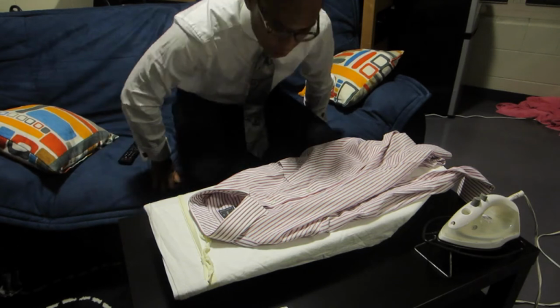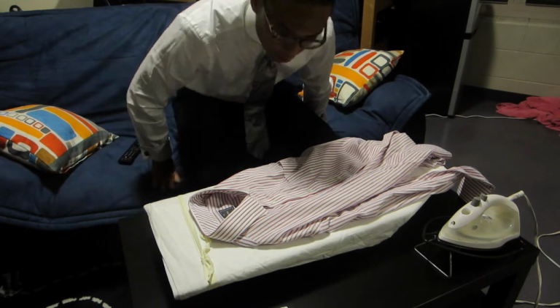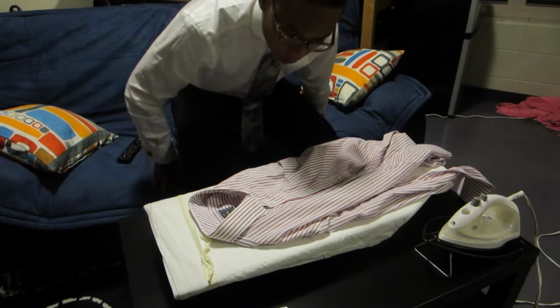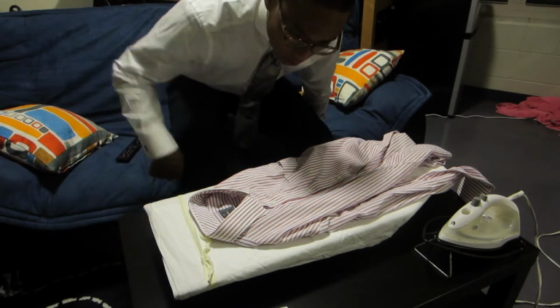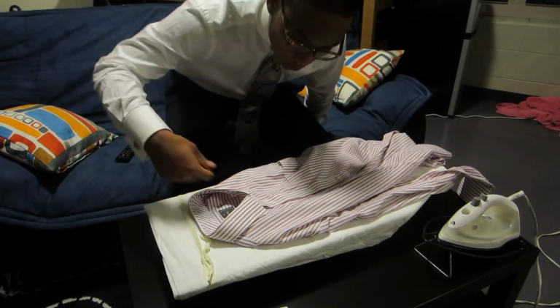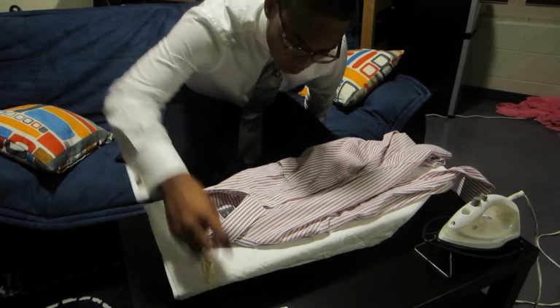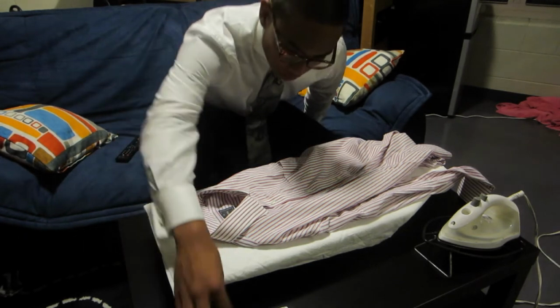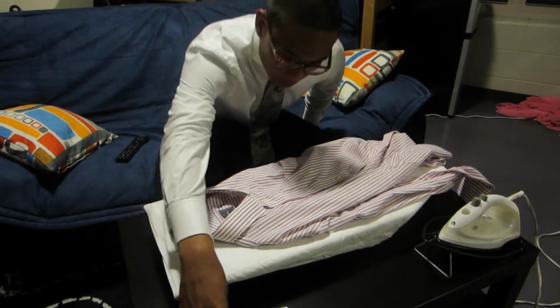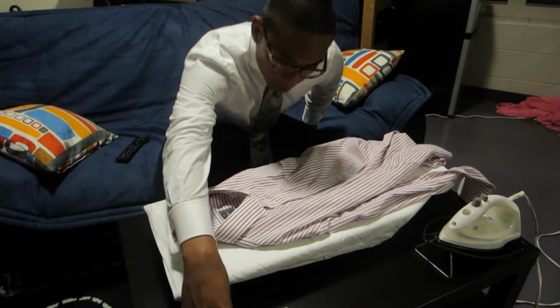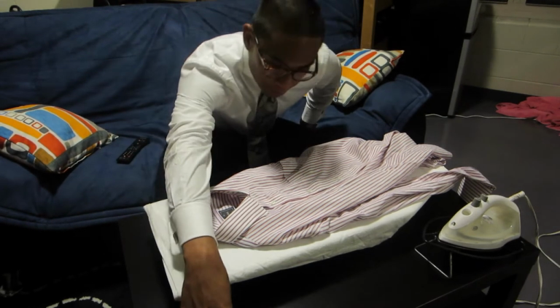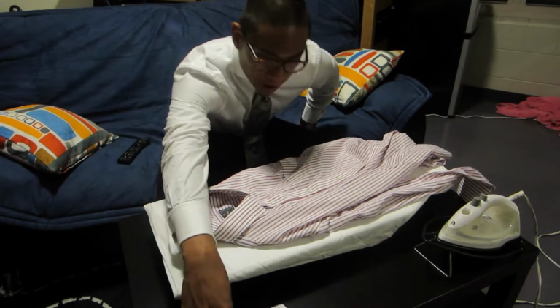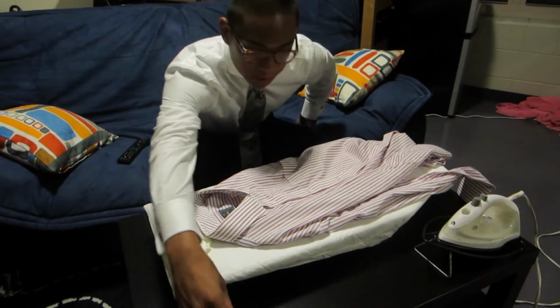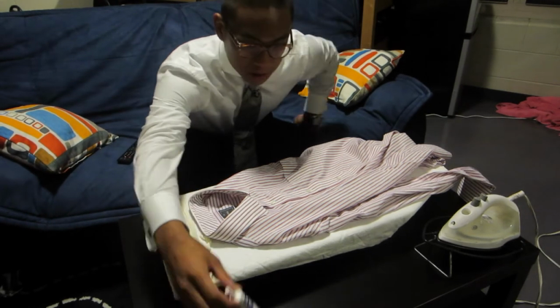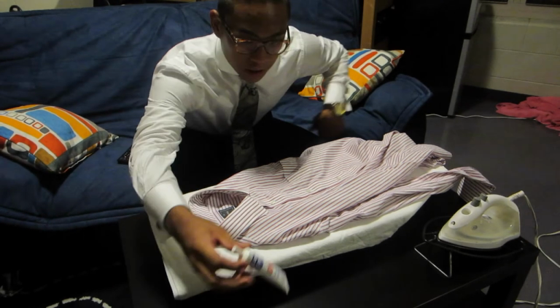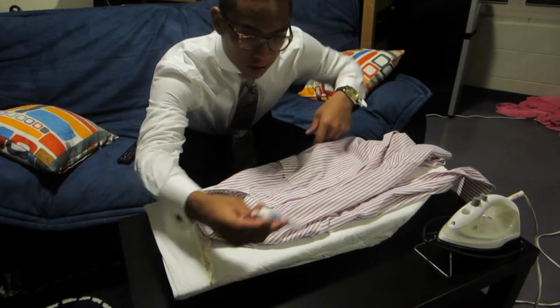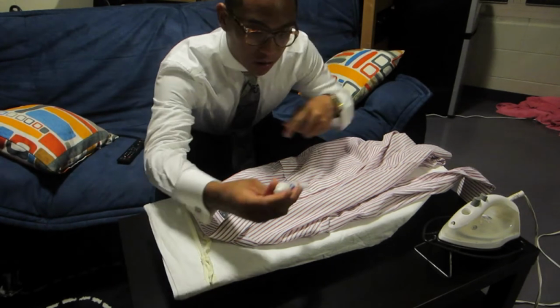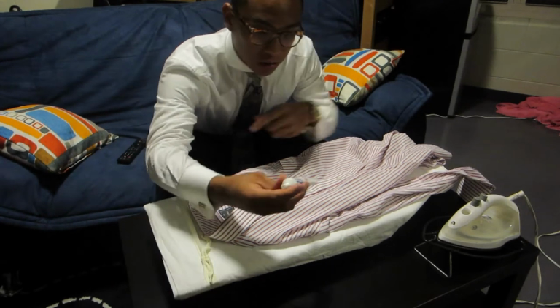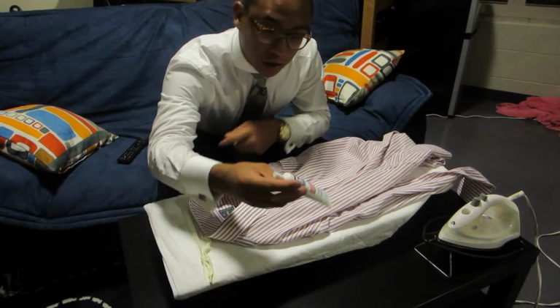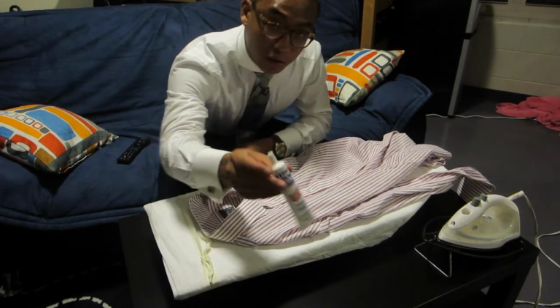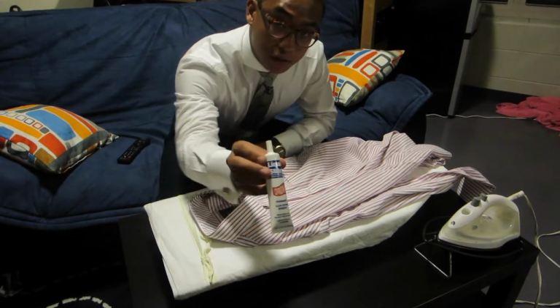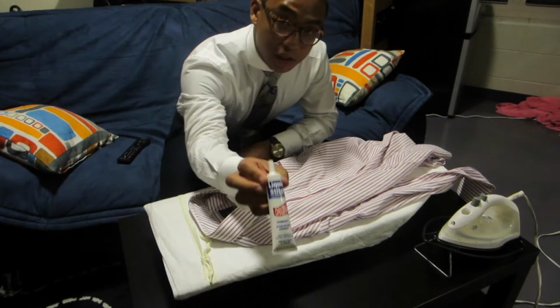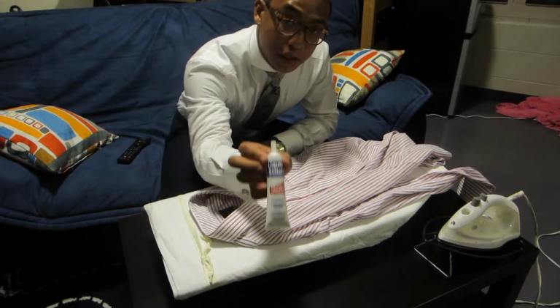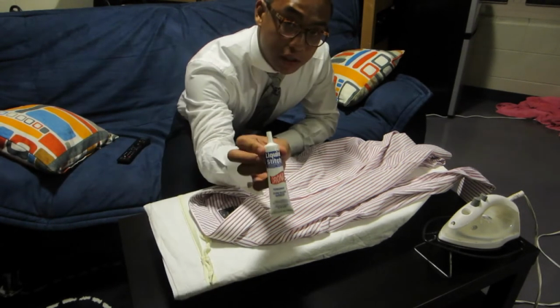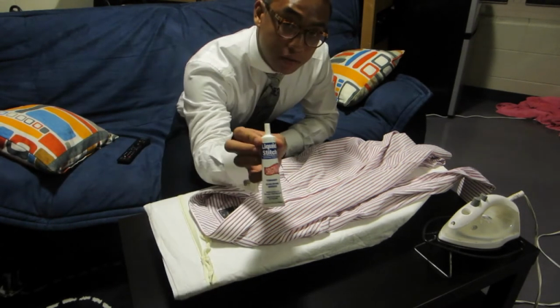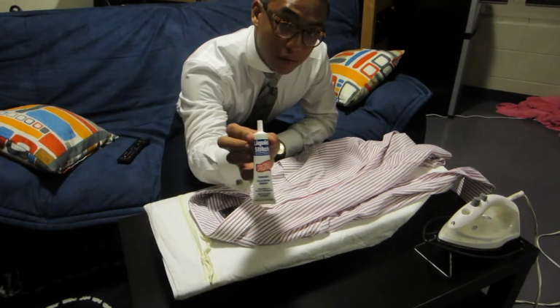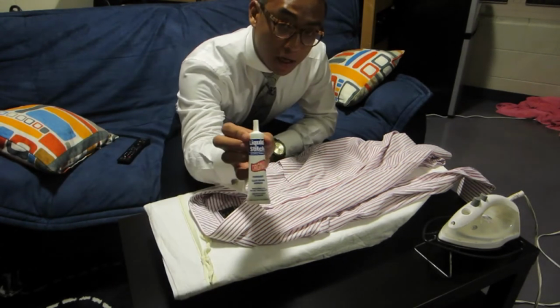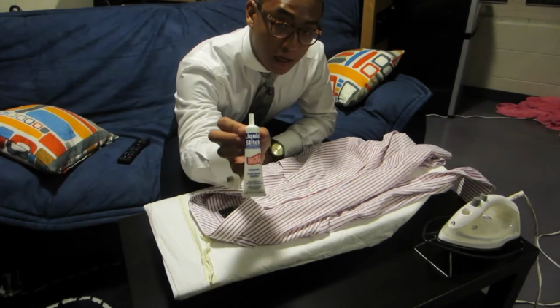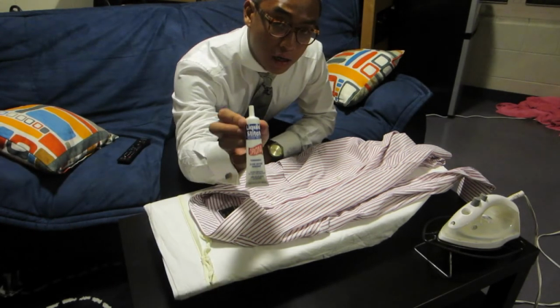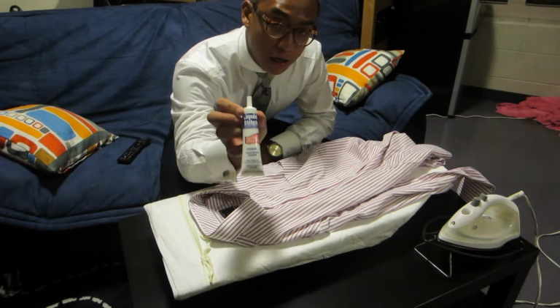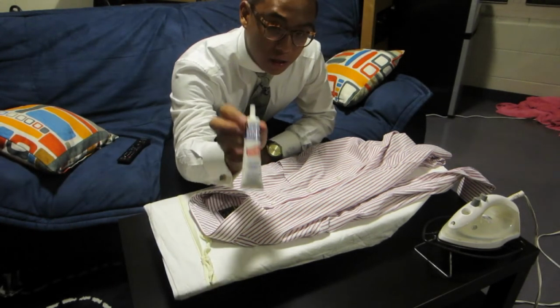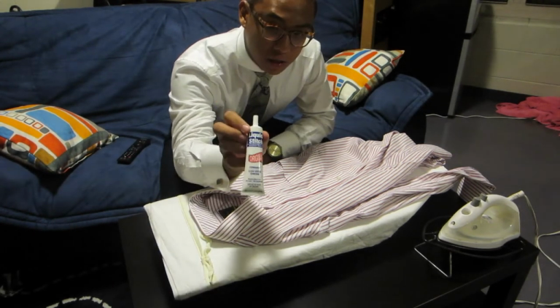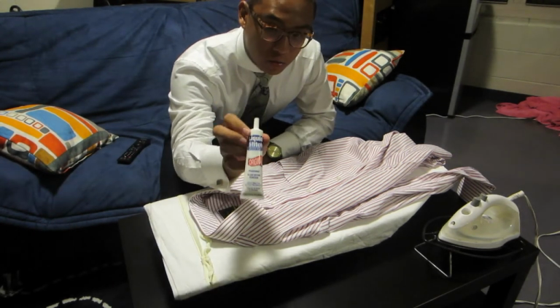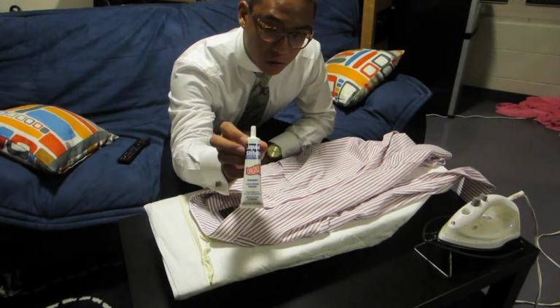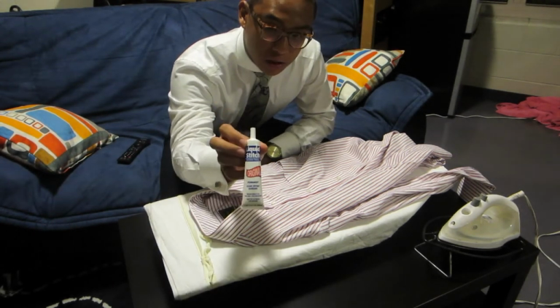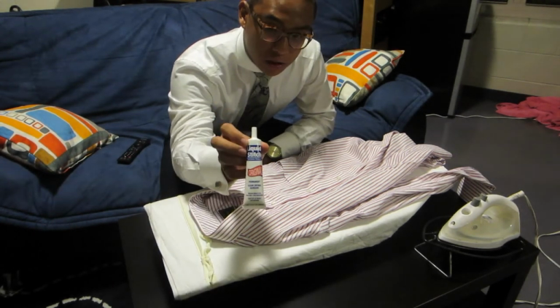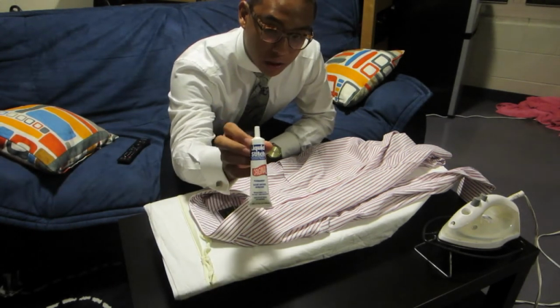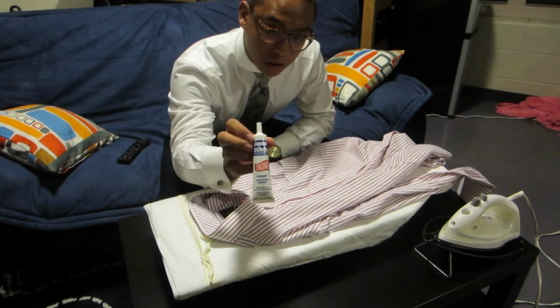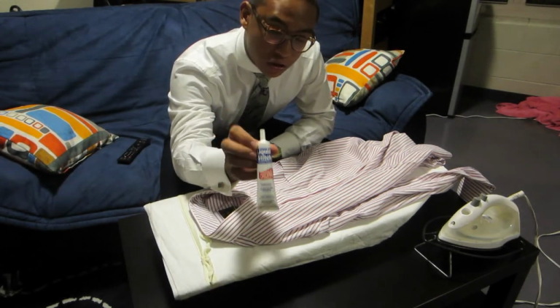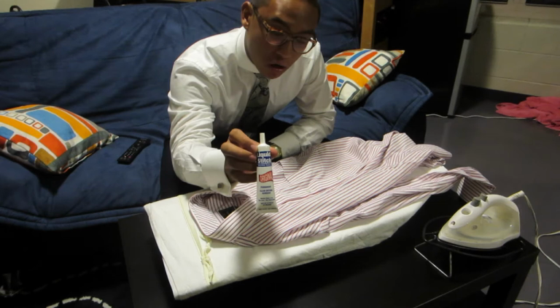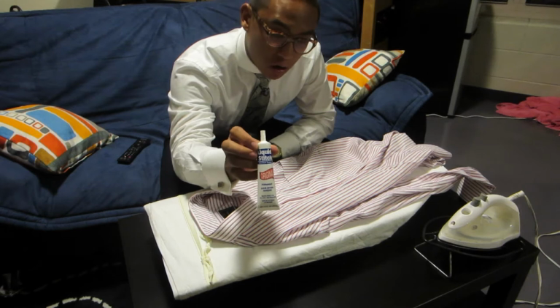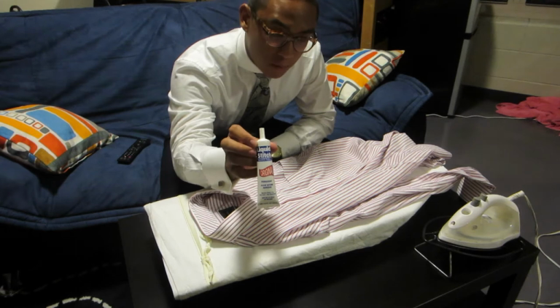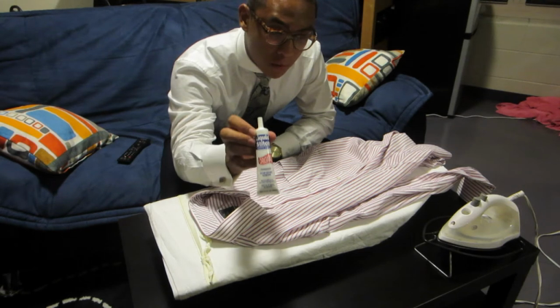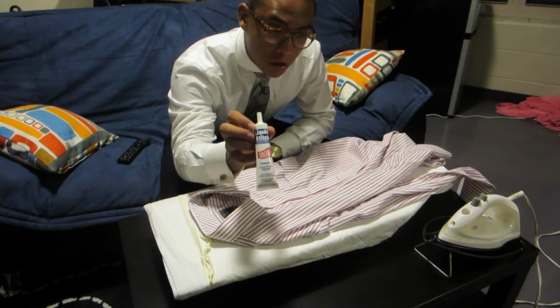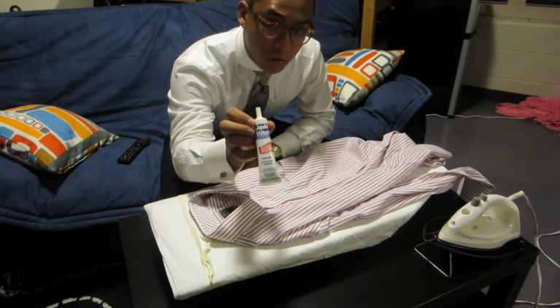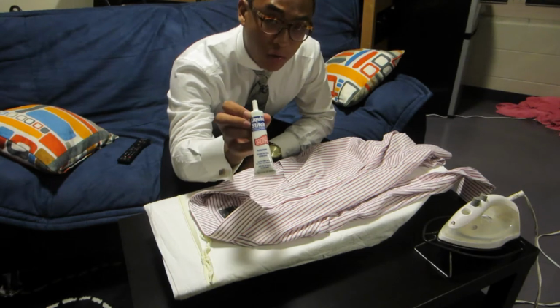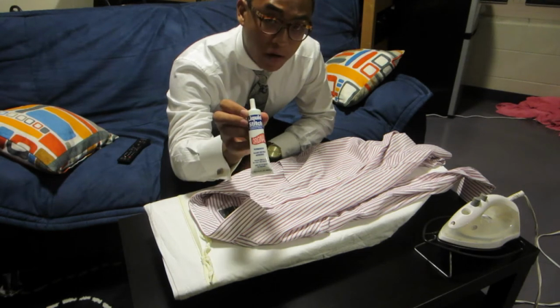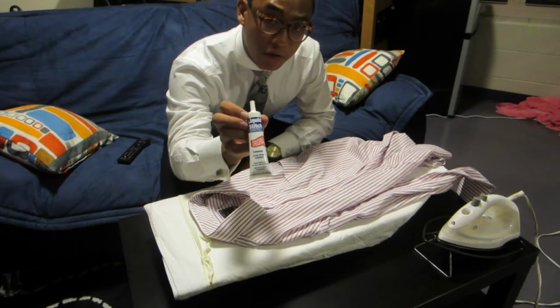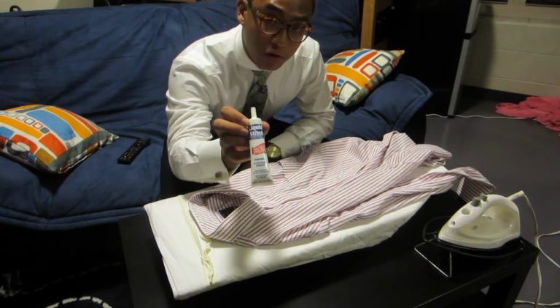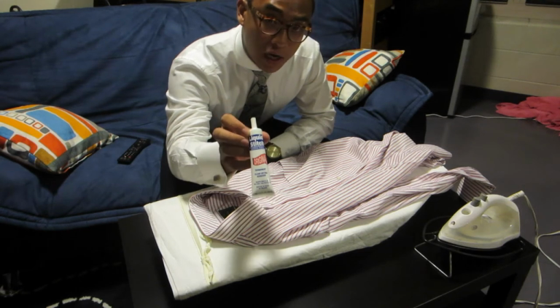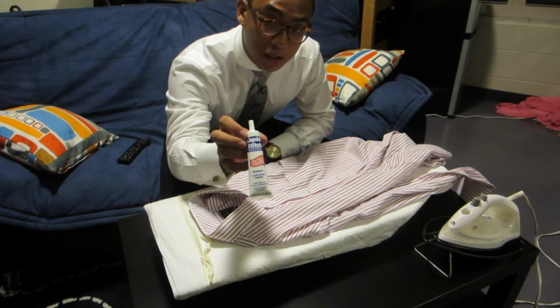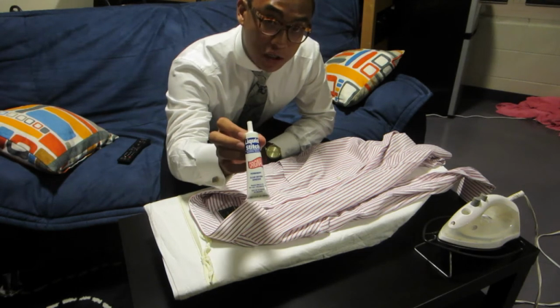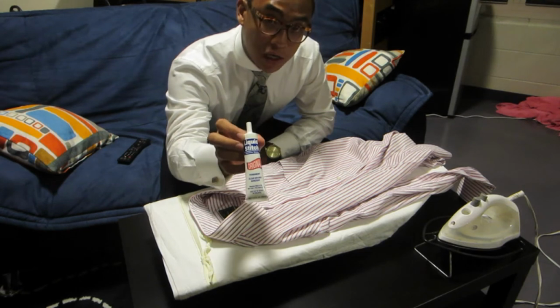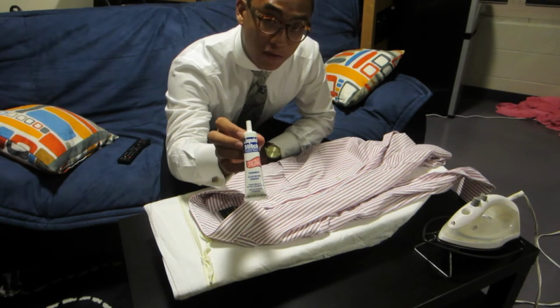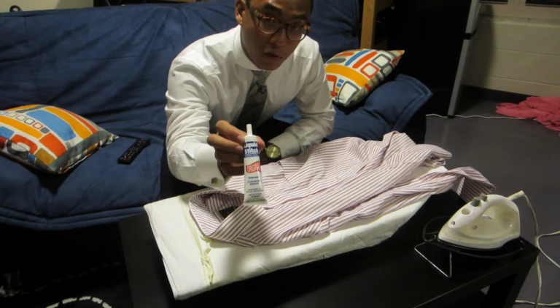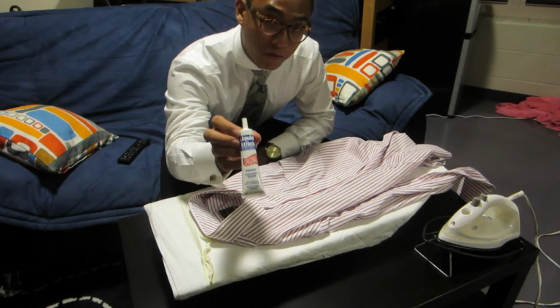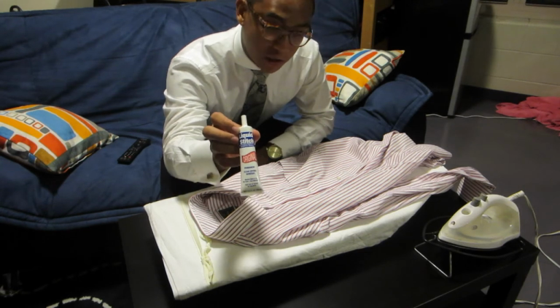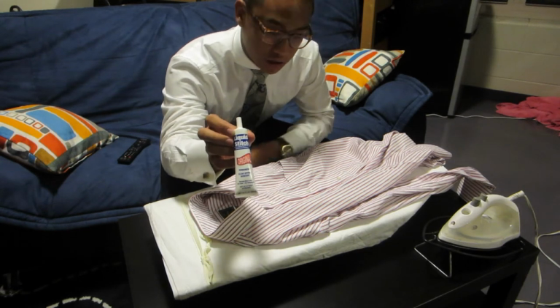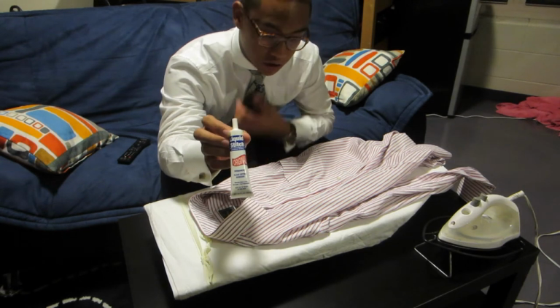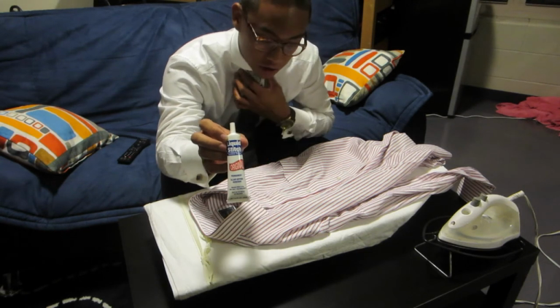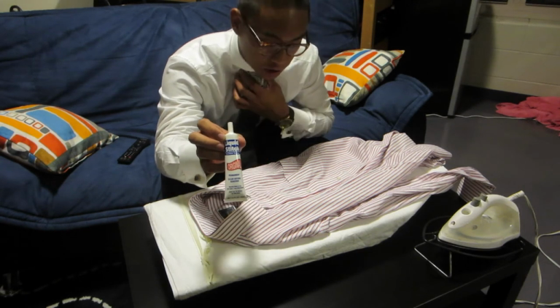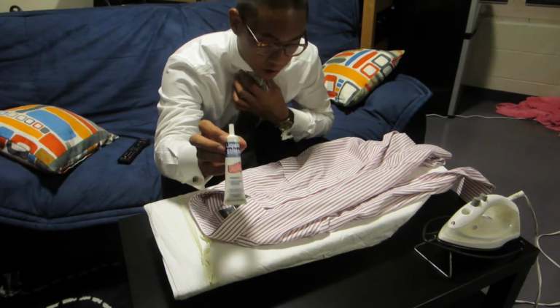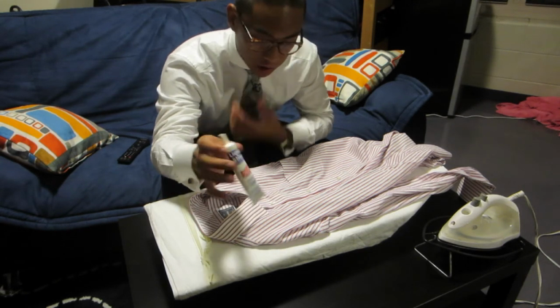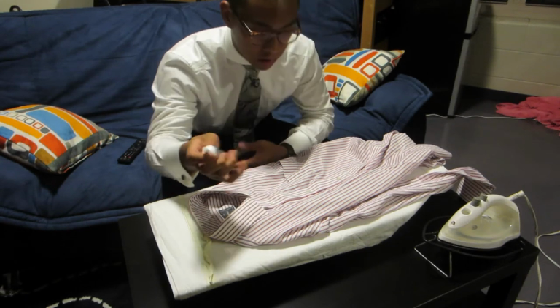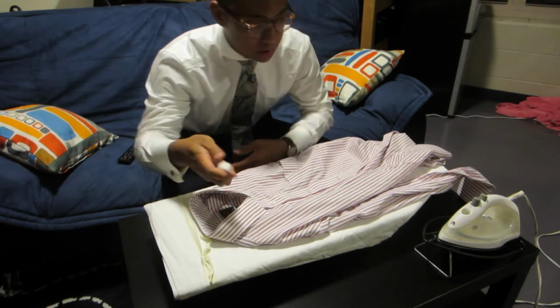We're going to use something called liquid stitch and this works like a charm whenever you just have quick fixes like this.